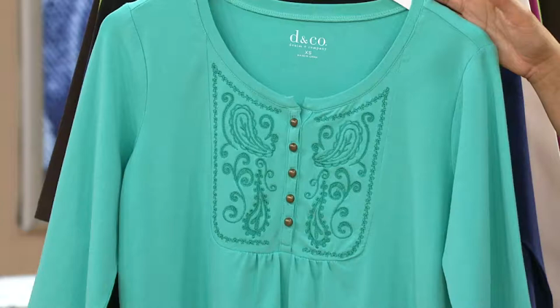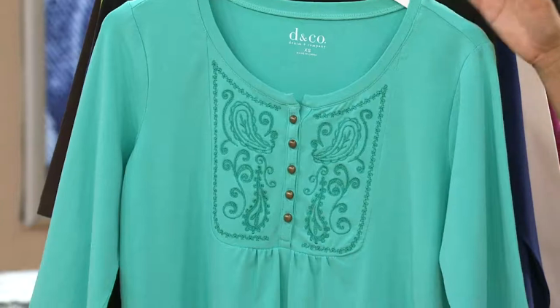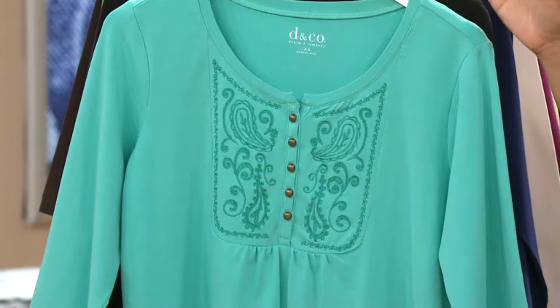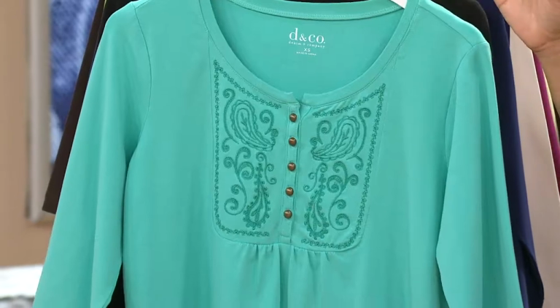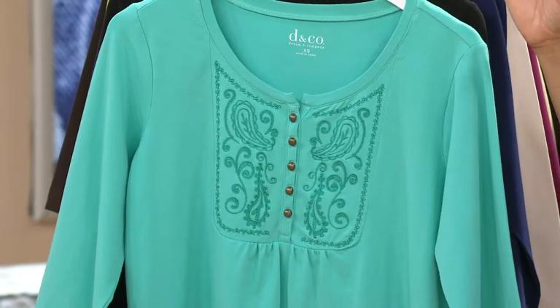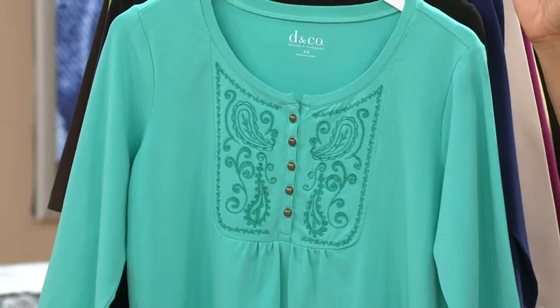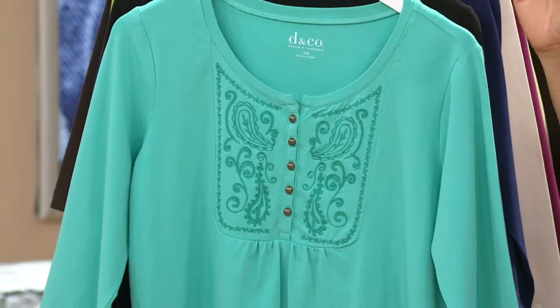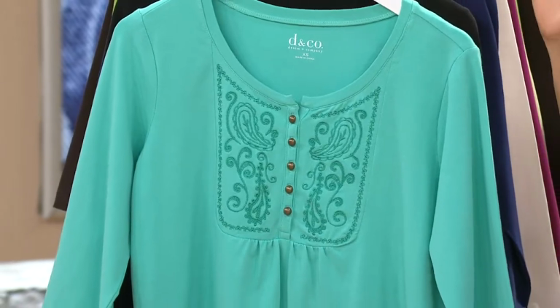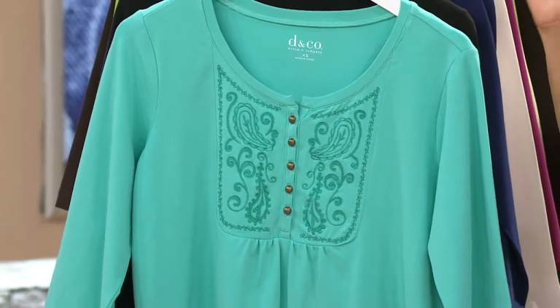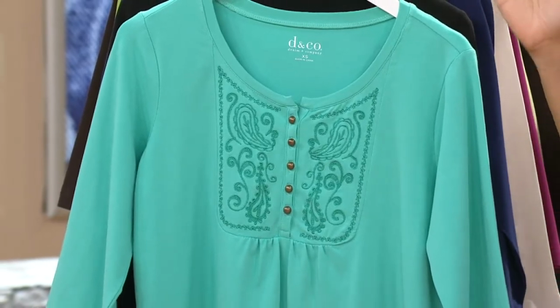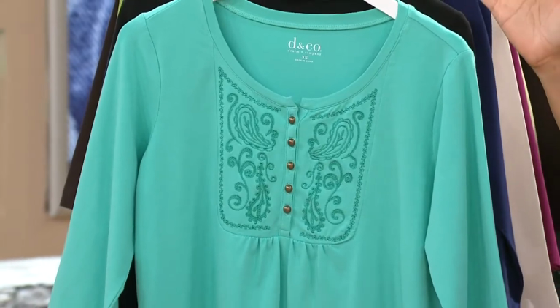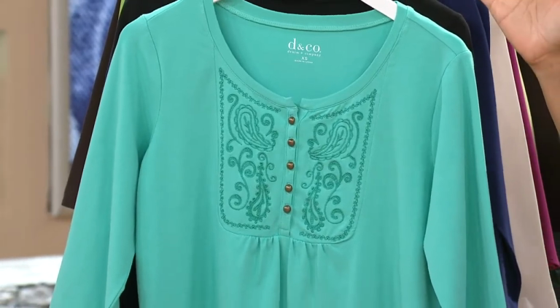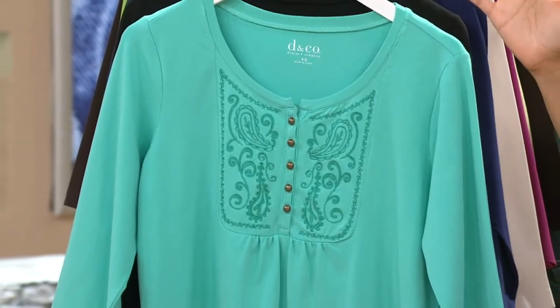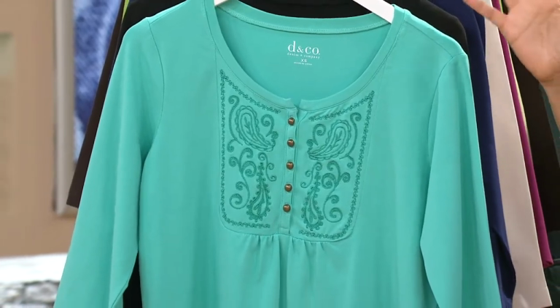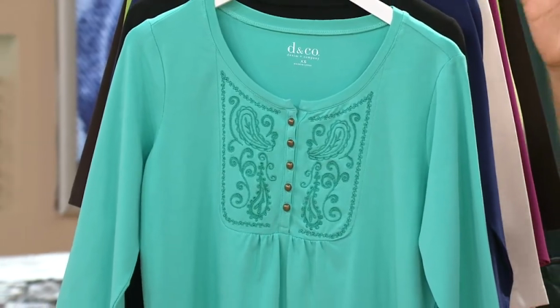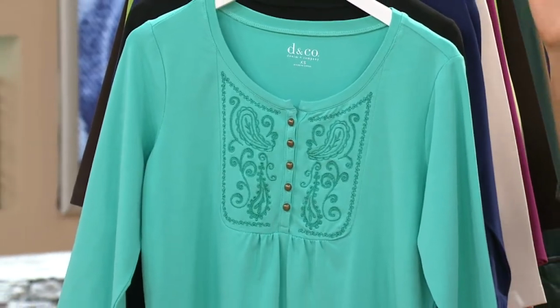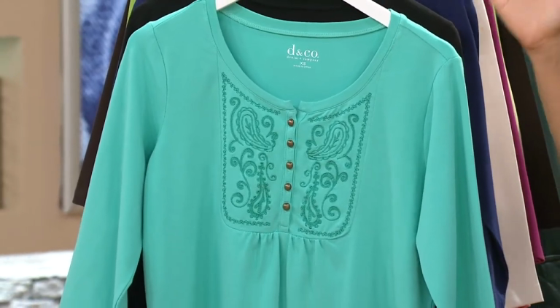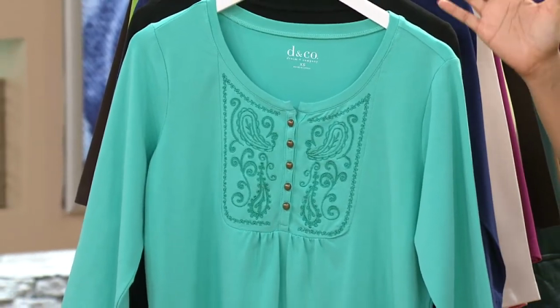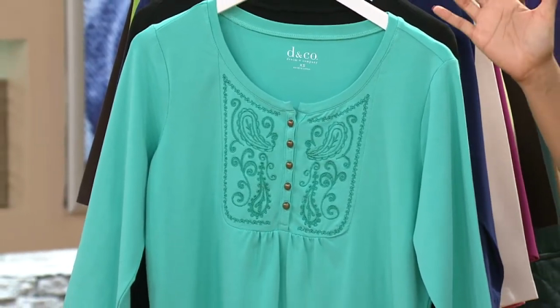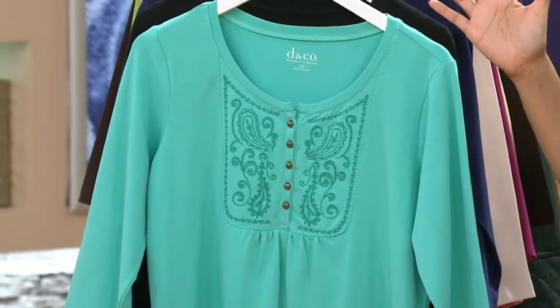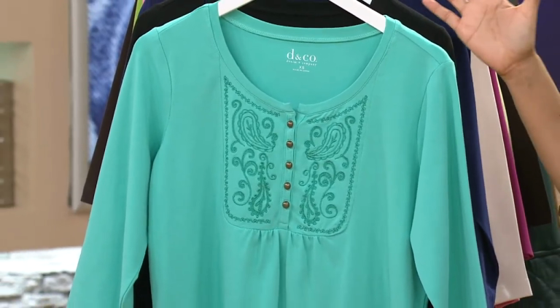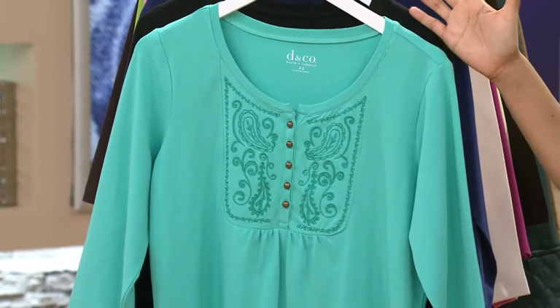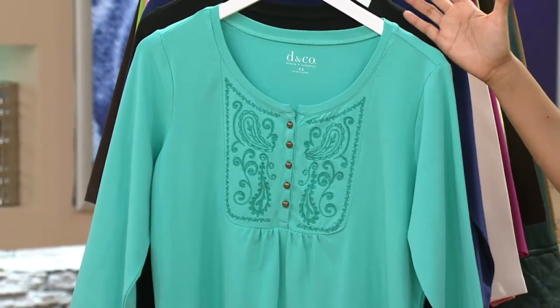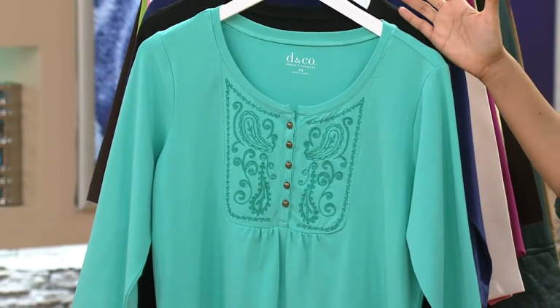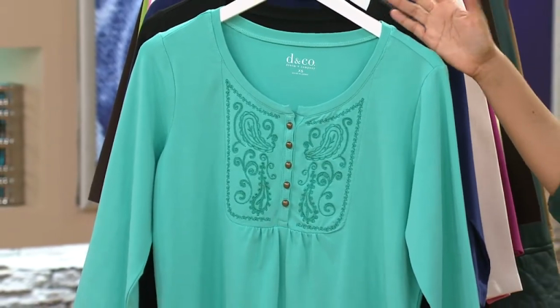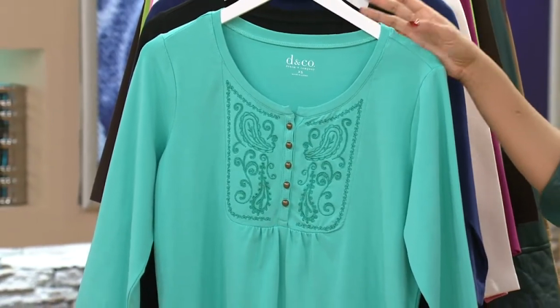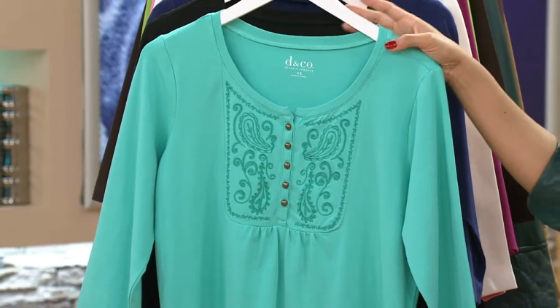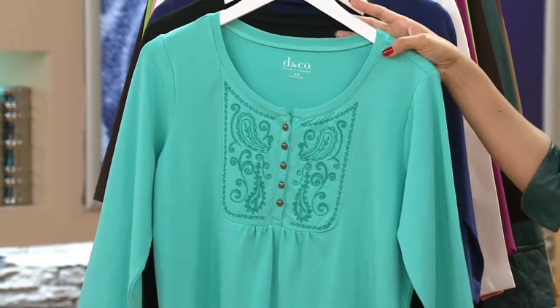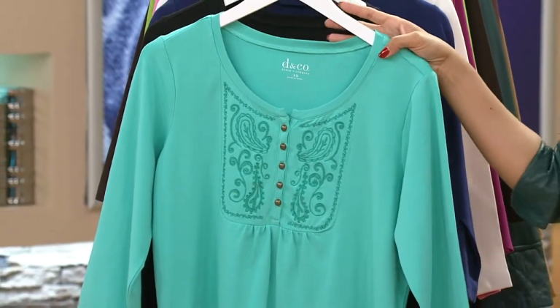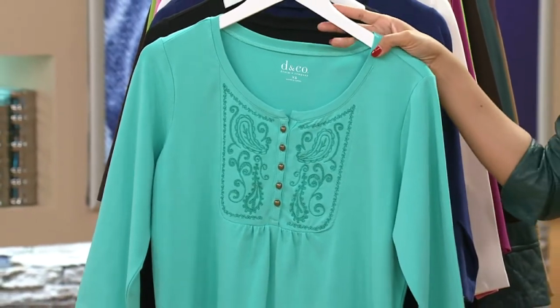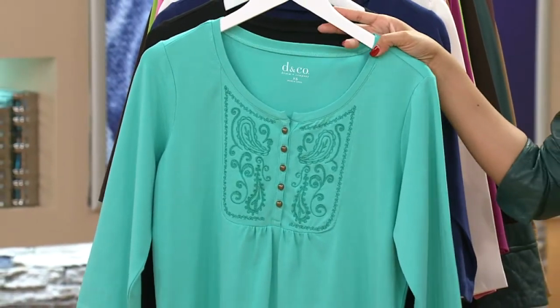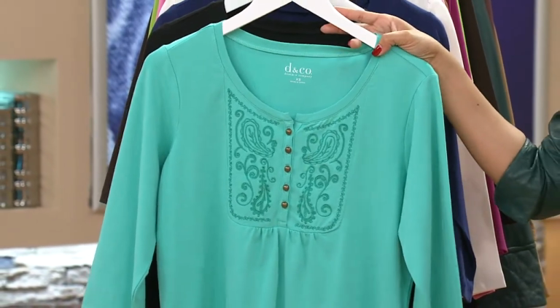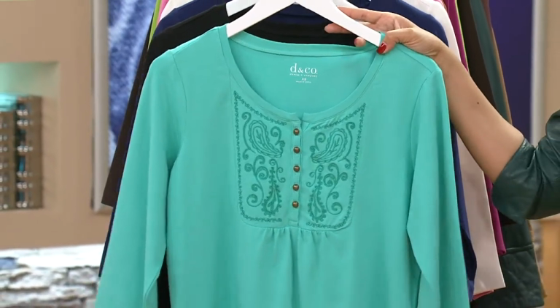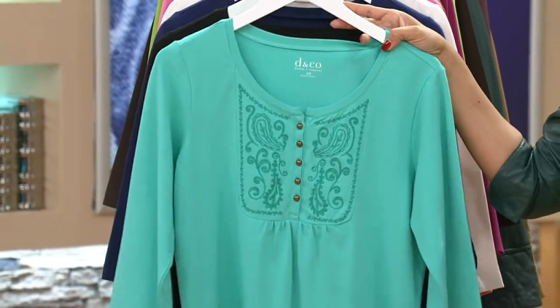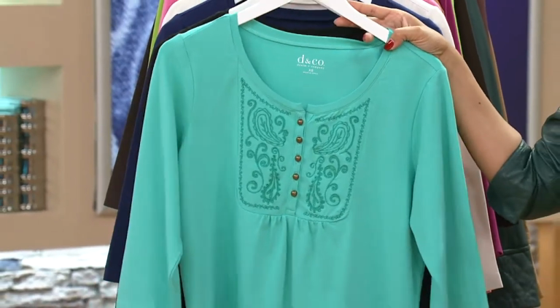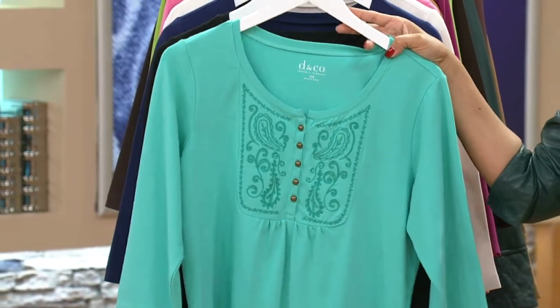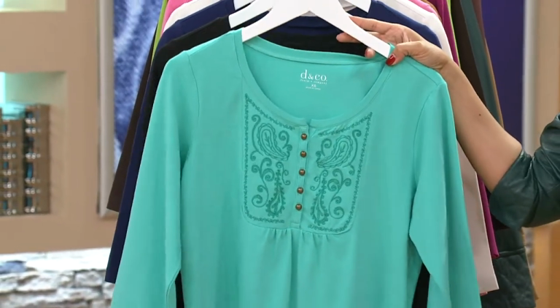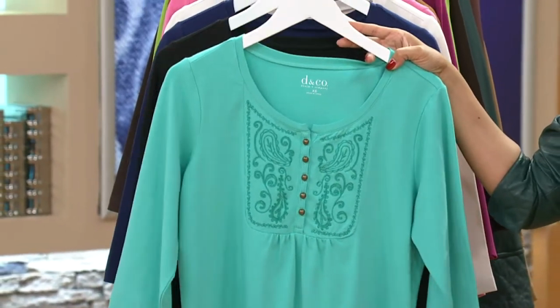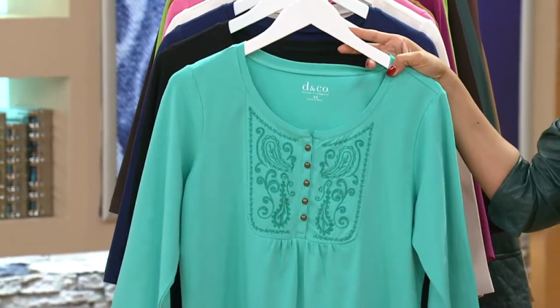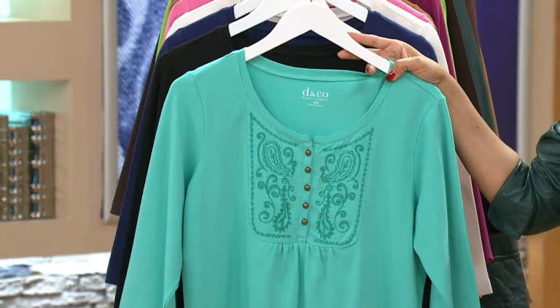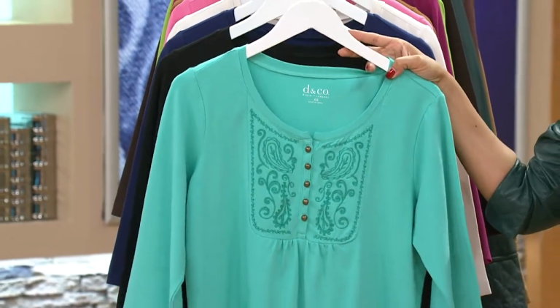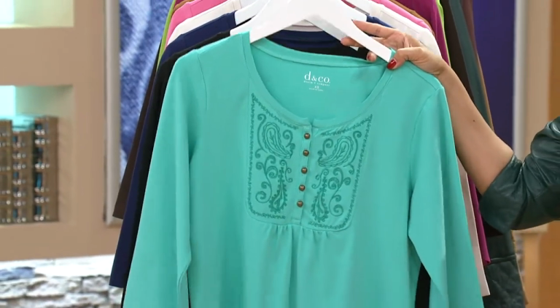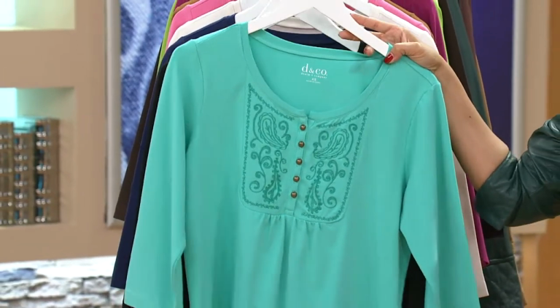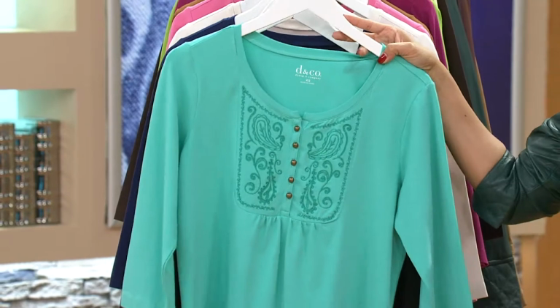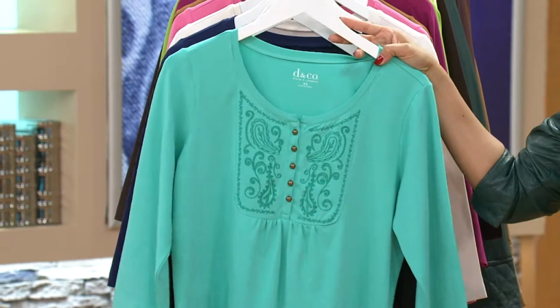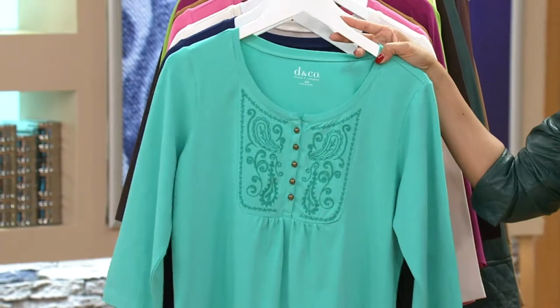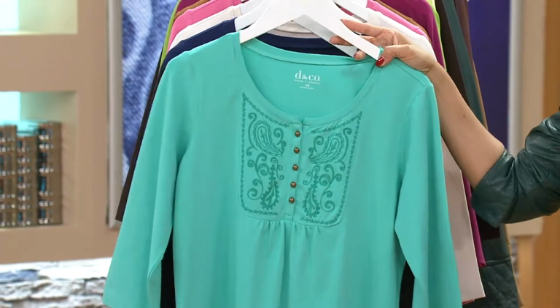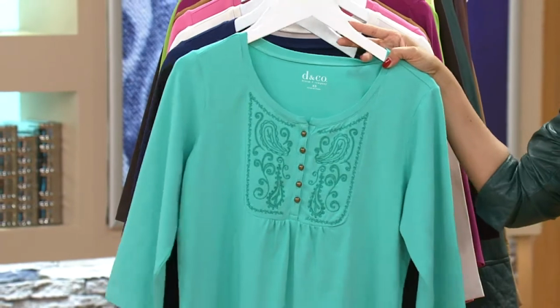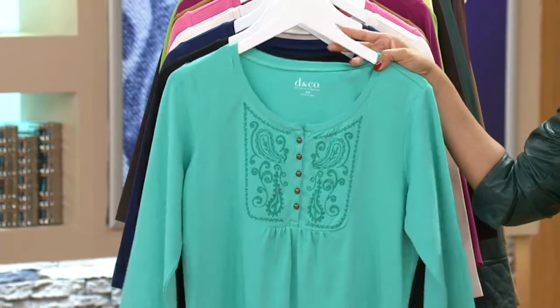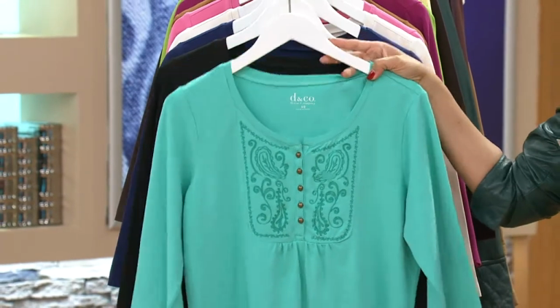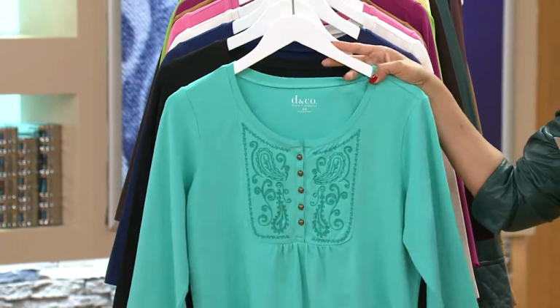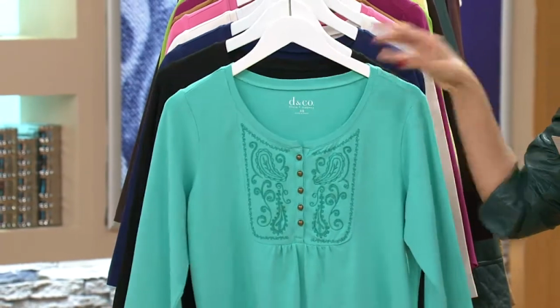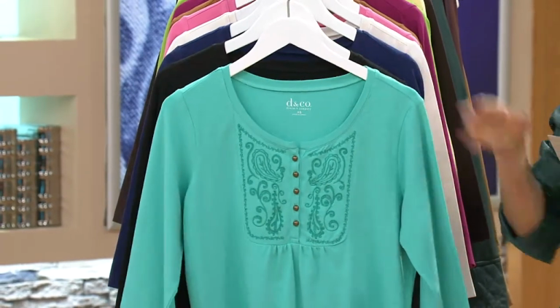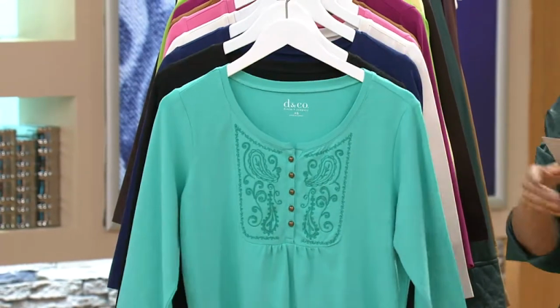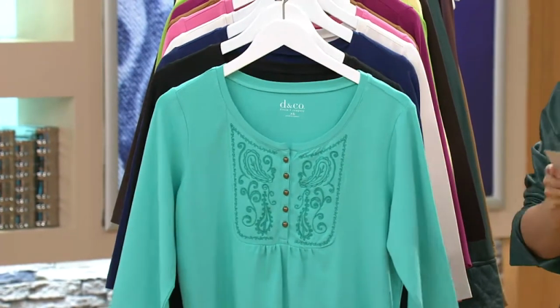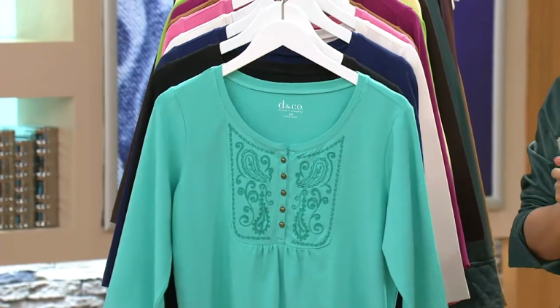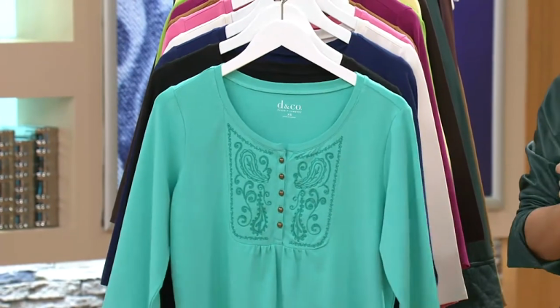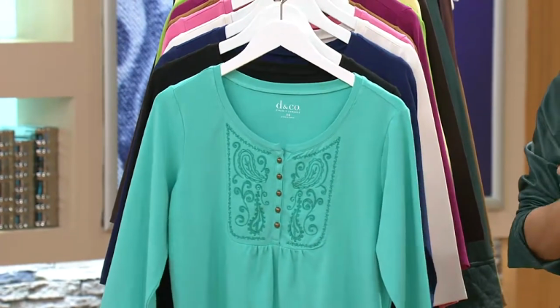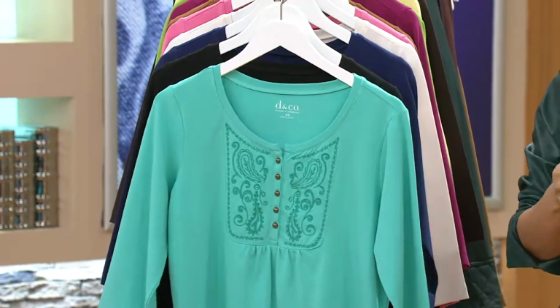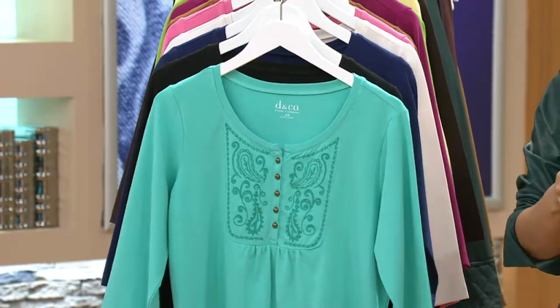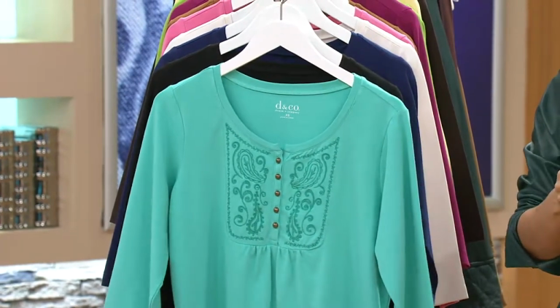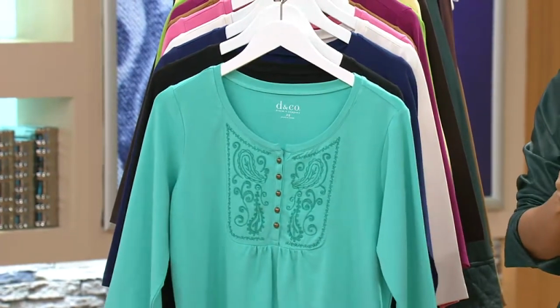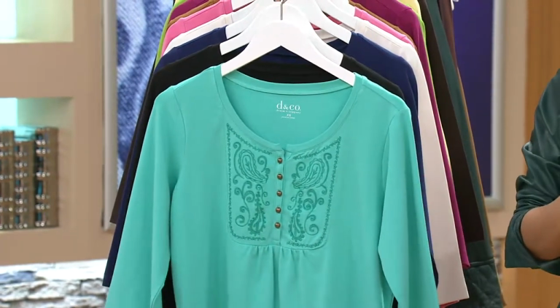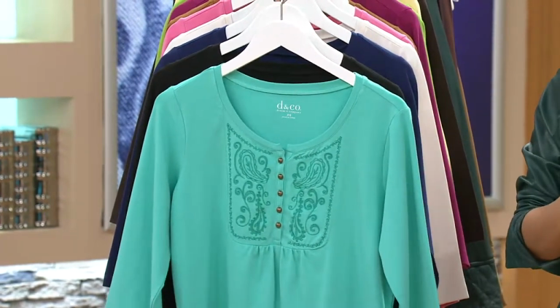Because when you think of Bohemian, usually it's really colorful in design. So here it is — we've got a lot of colors.